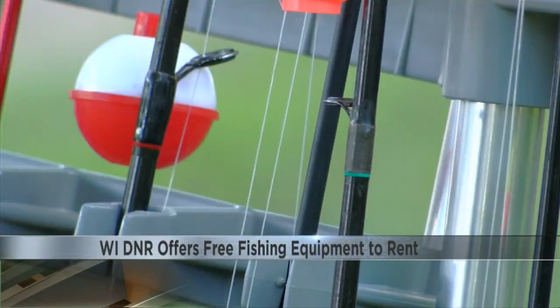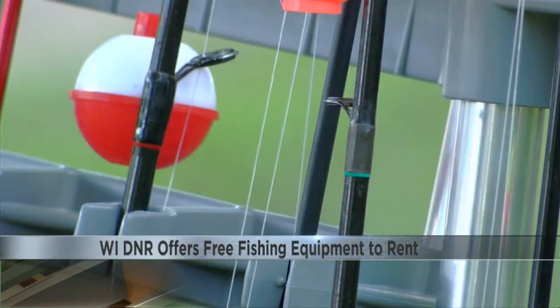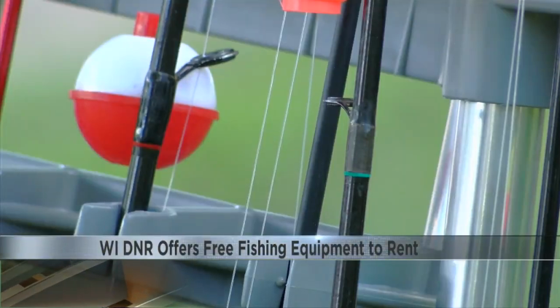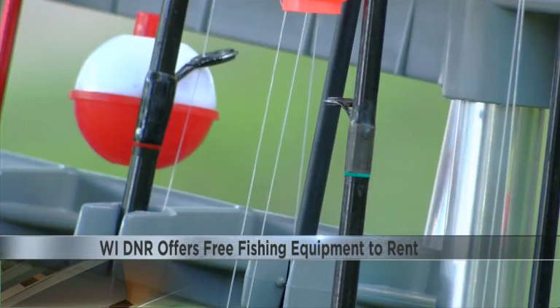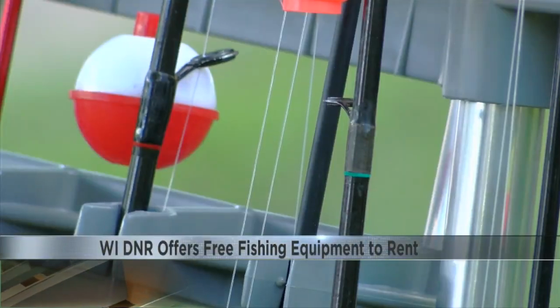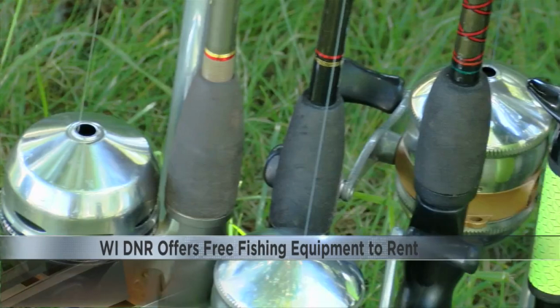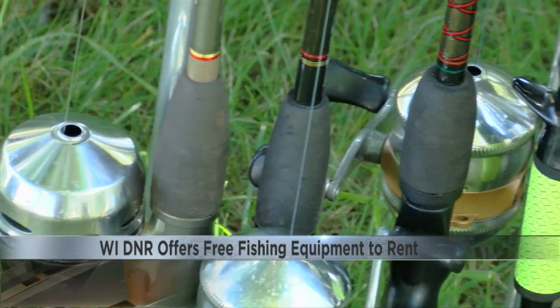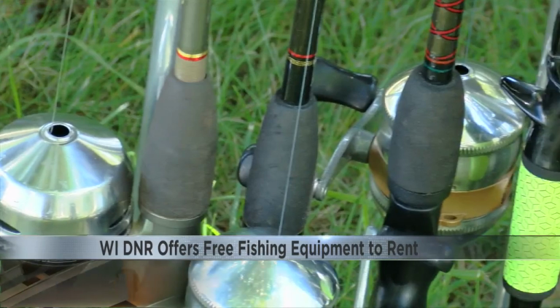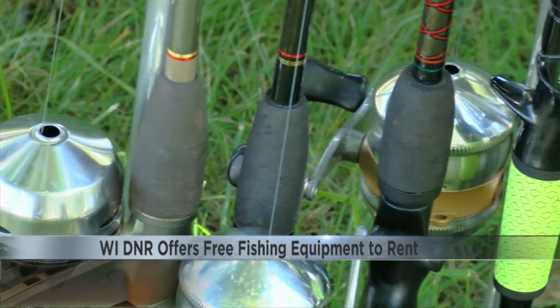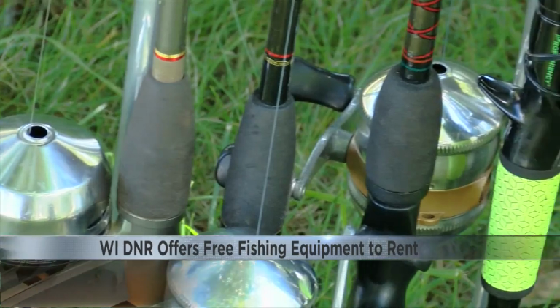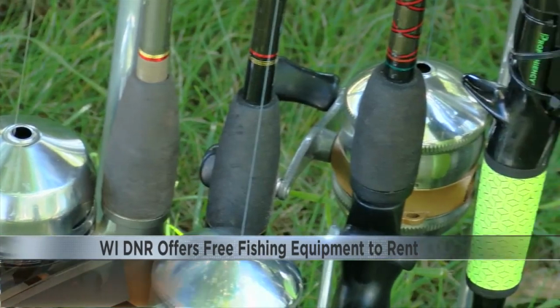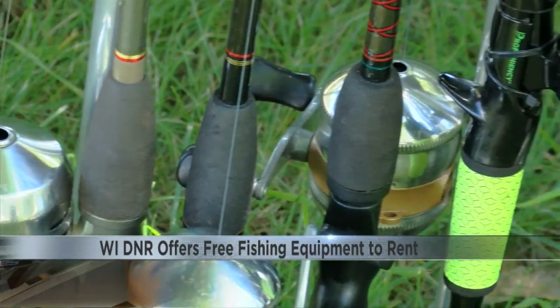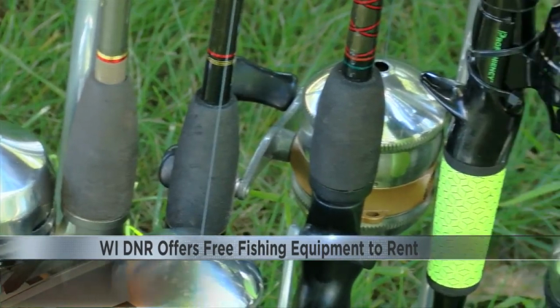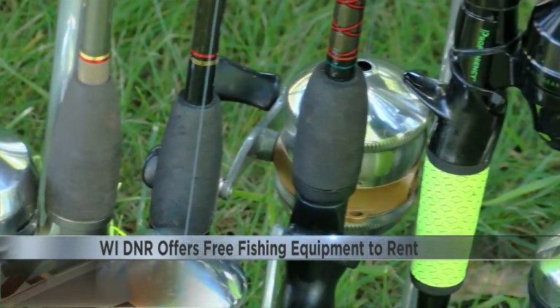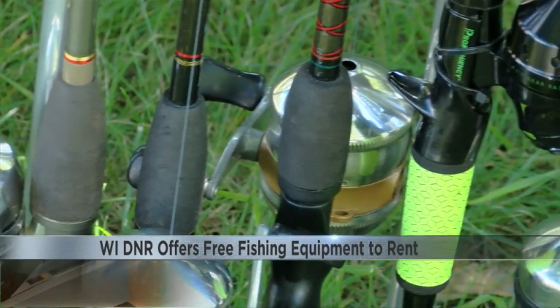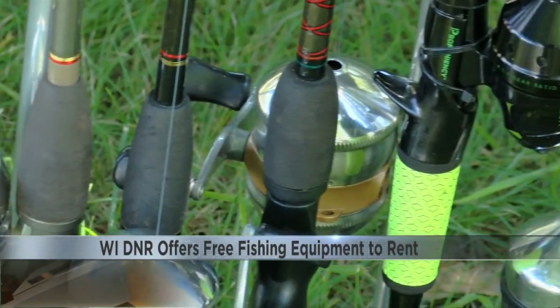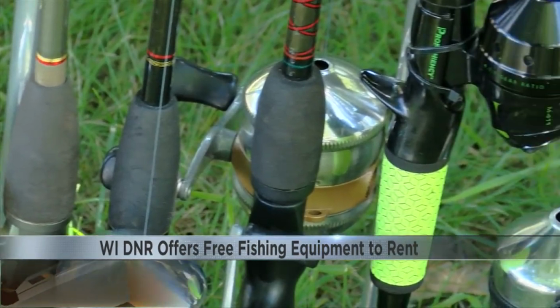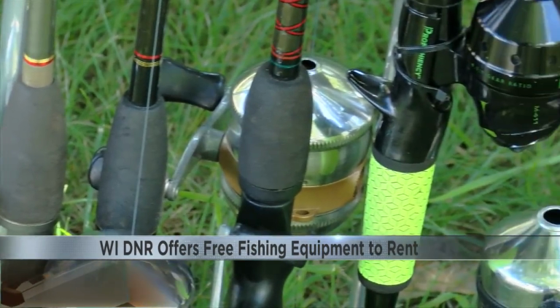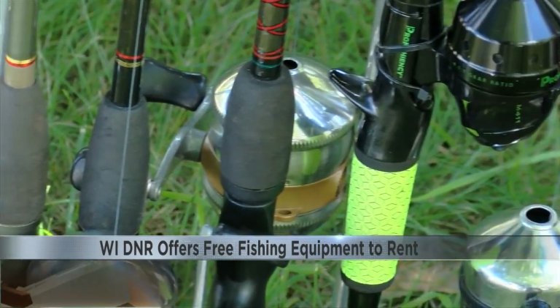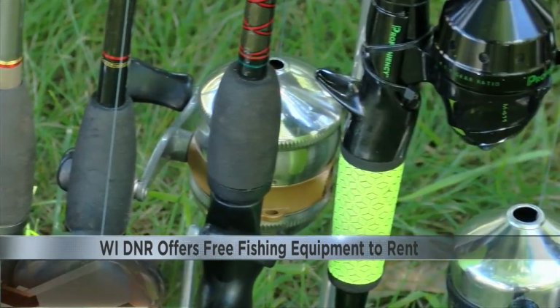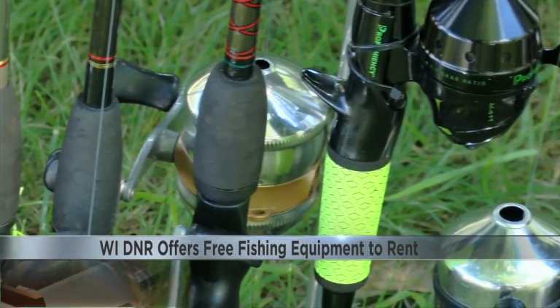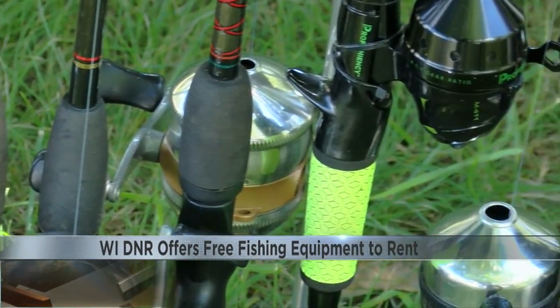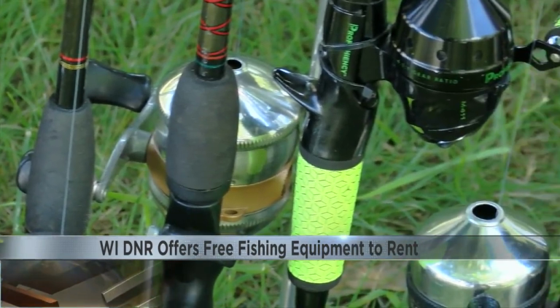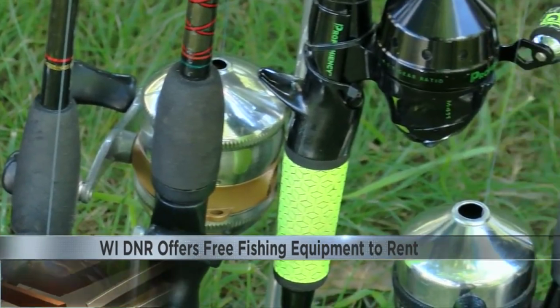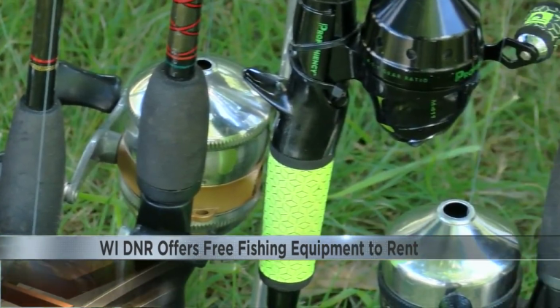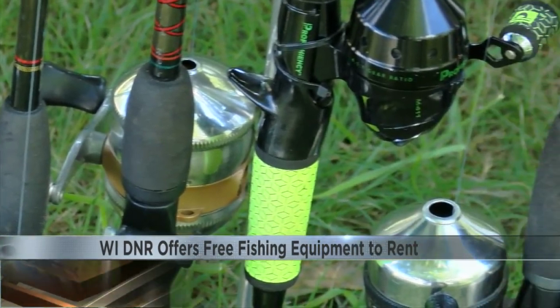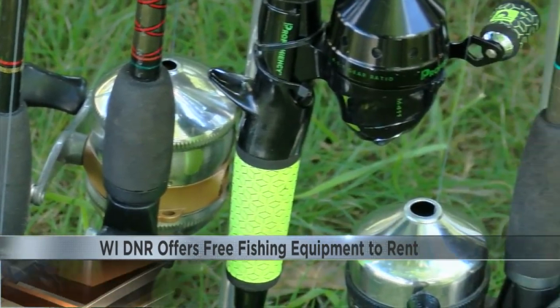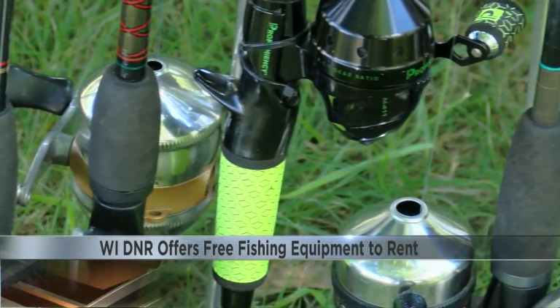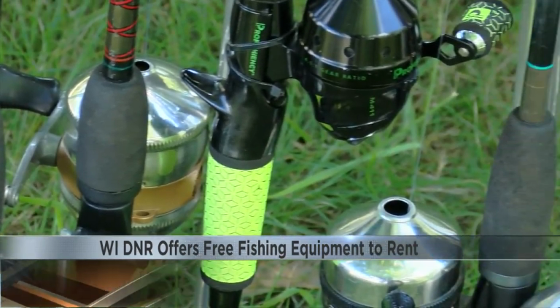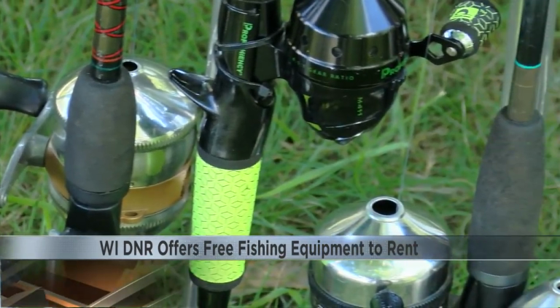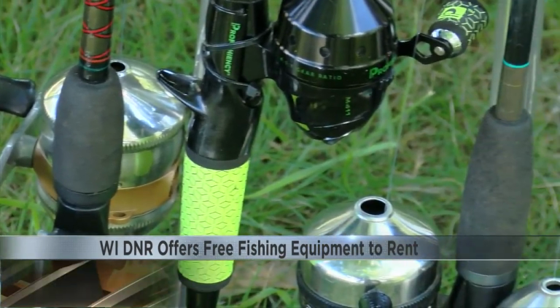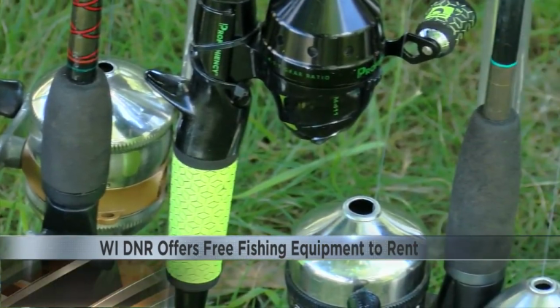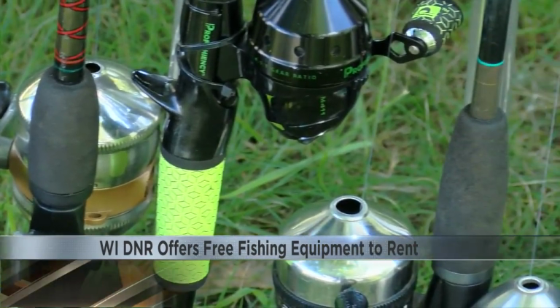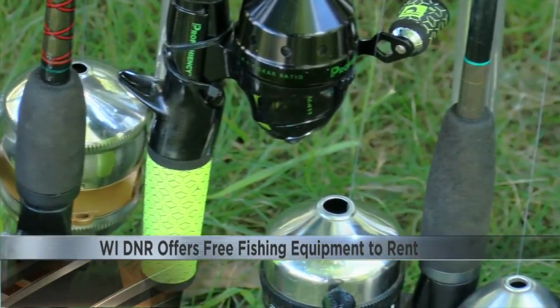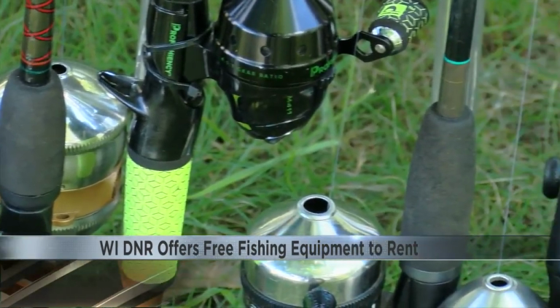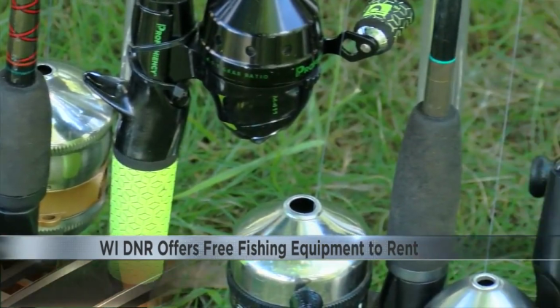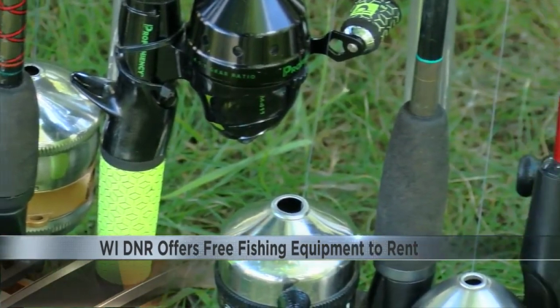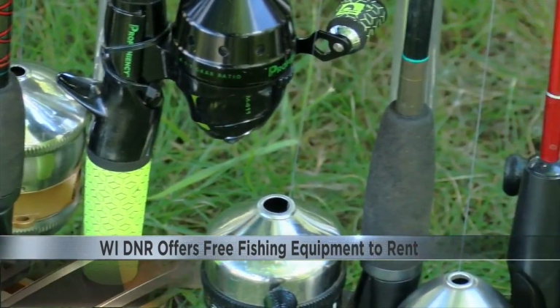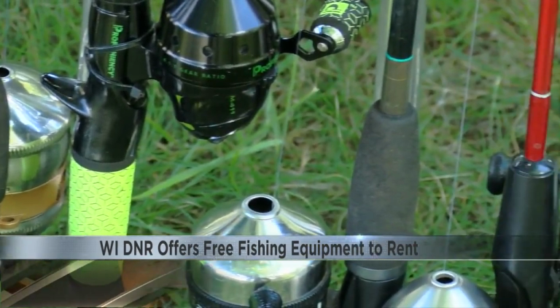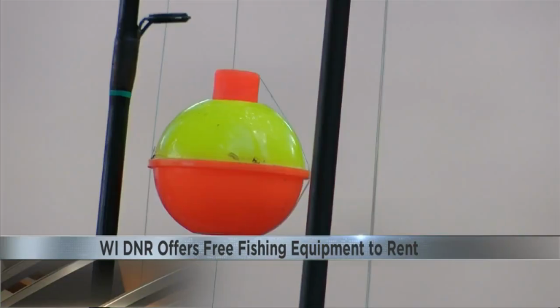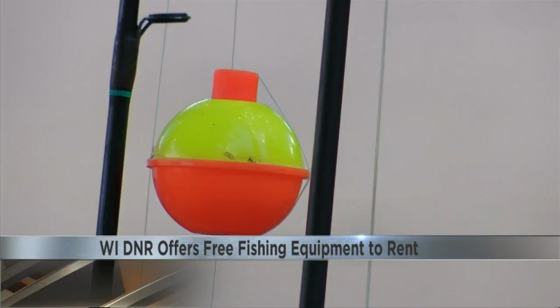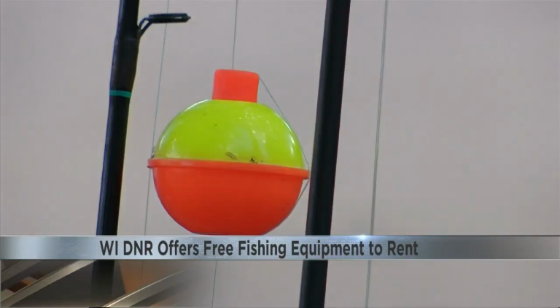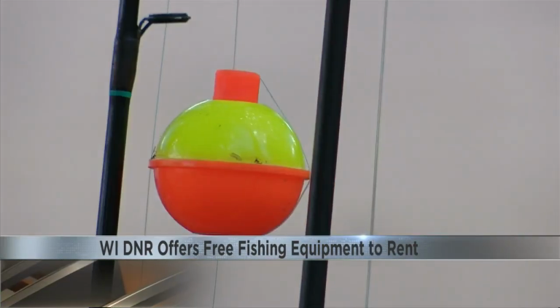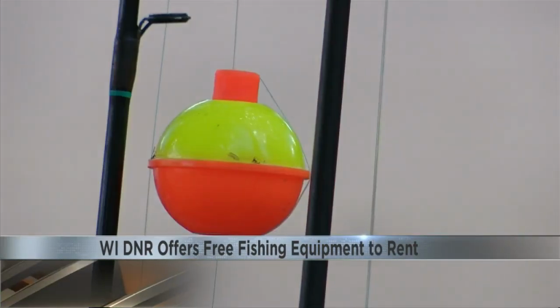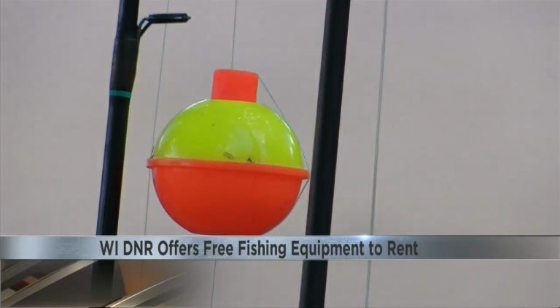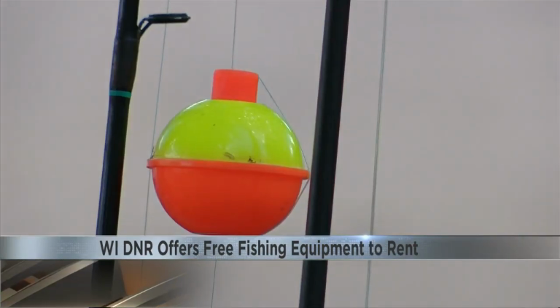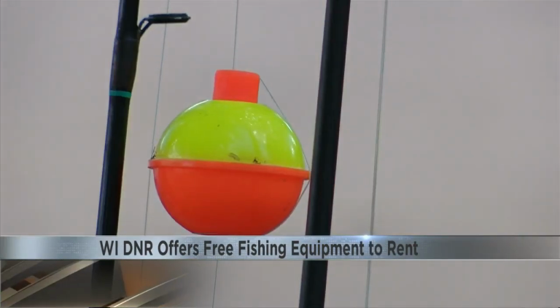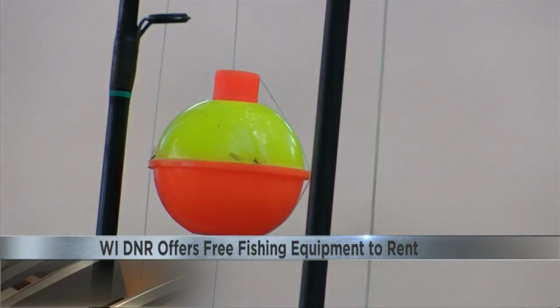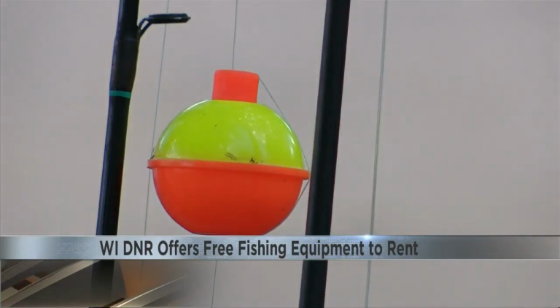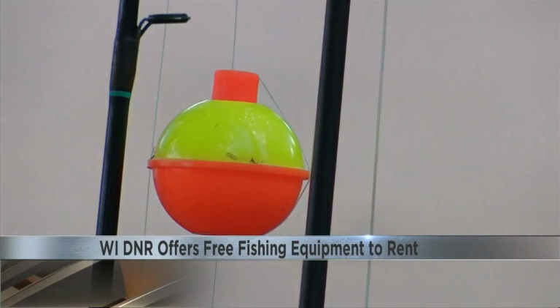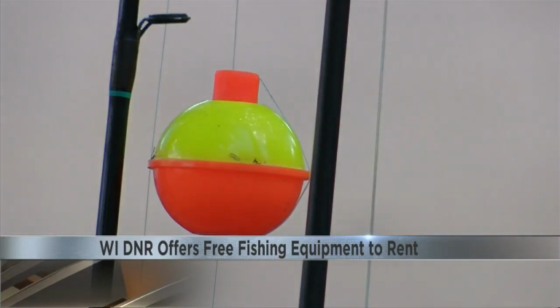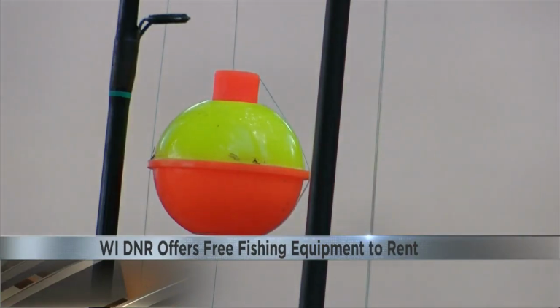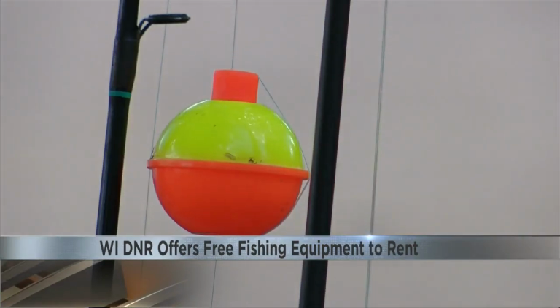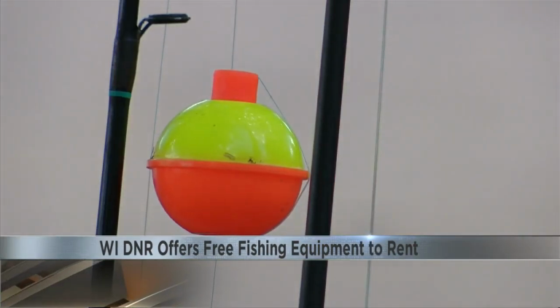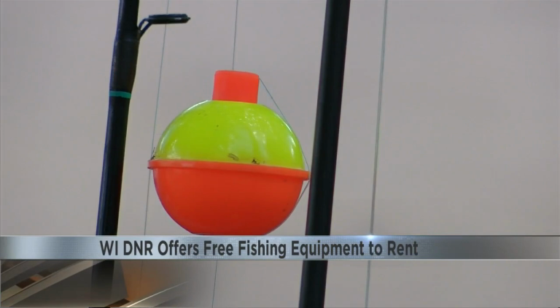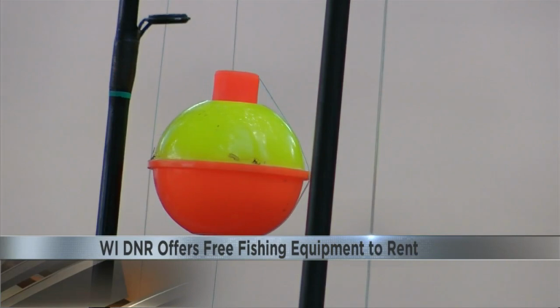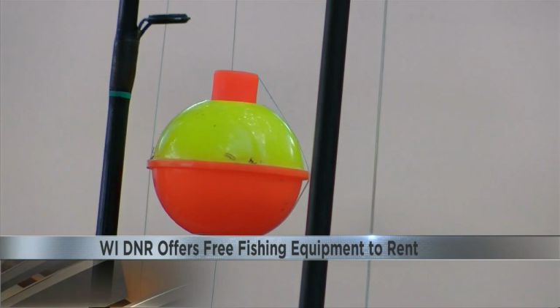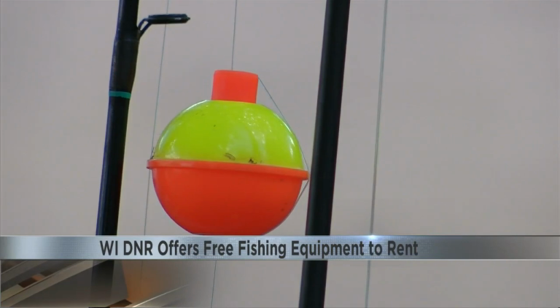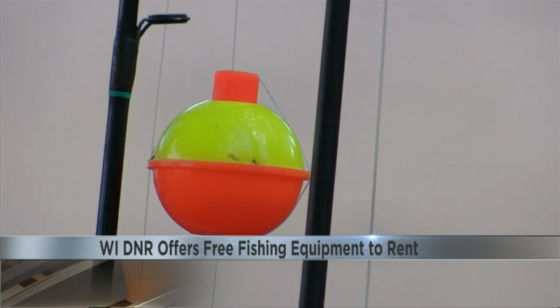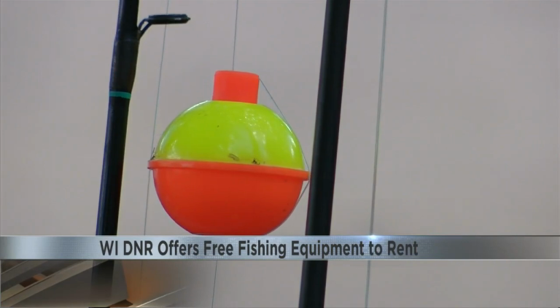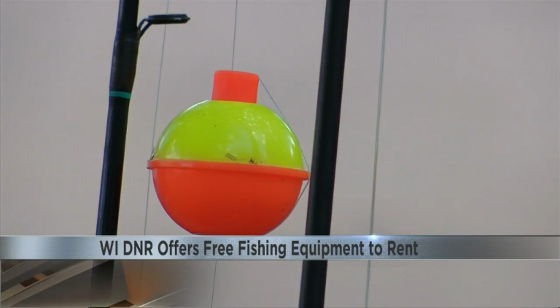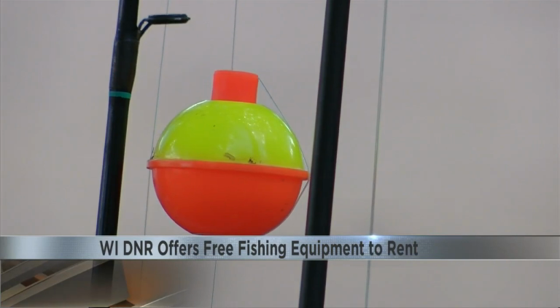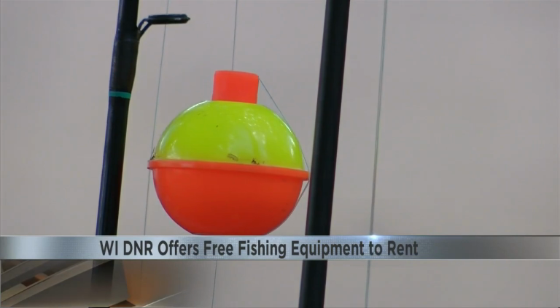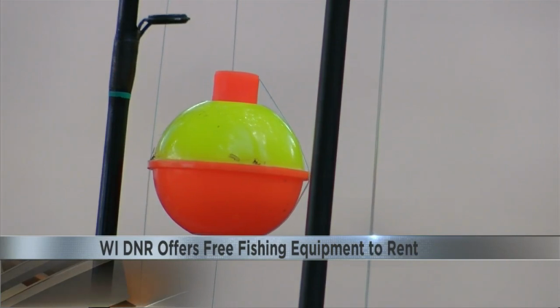Most sites will have basic gear, including spin casting and spinning rods and reels, casting plugs, bobbers, hooks, and lines.